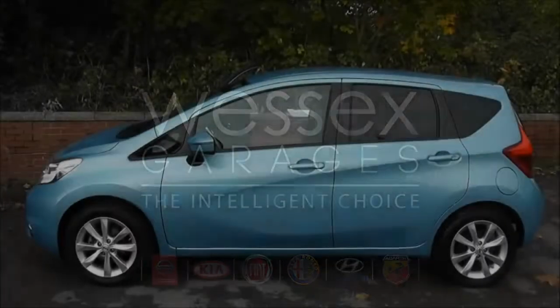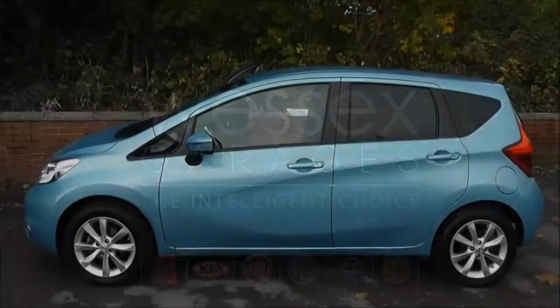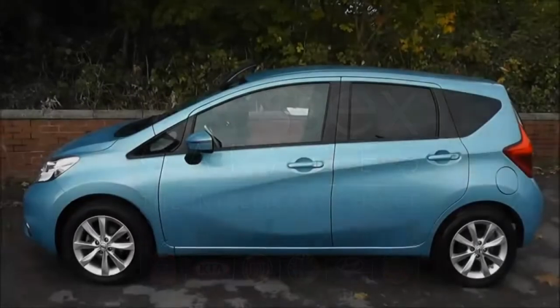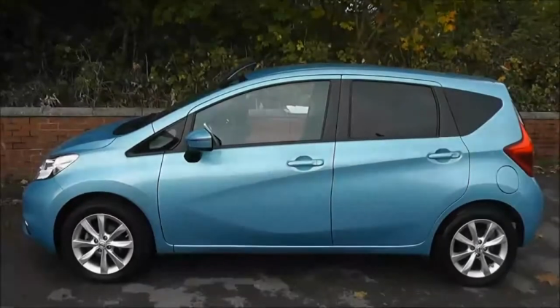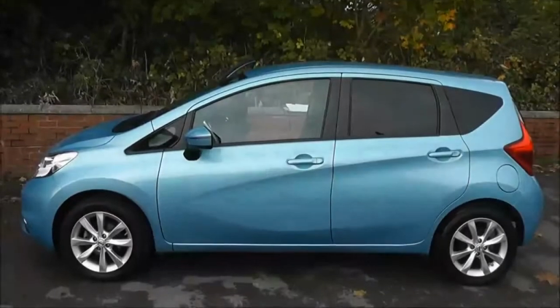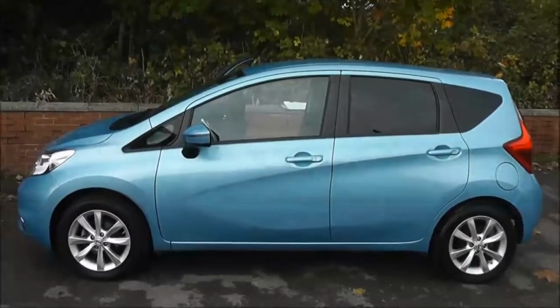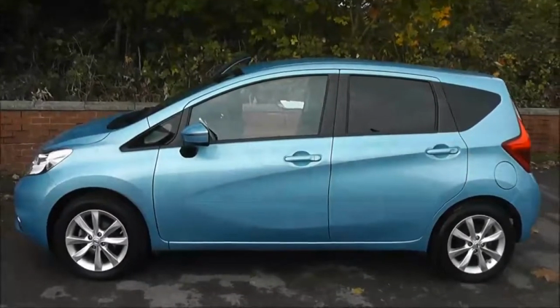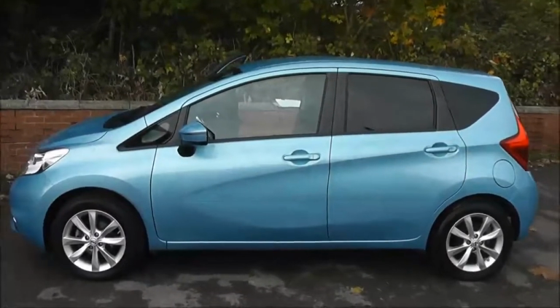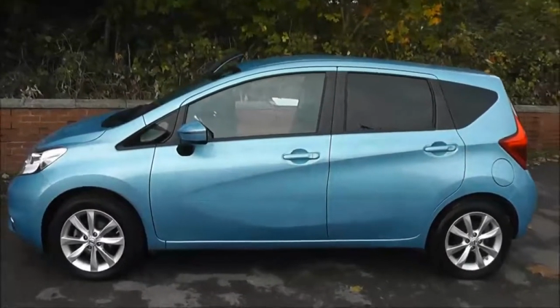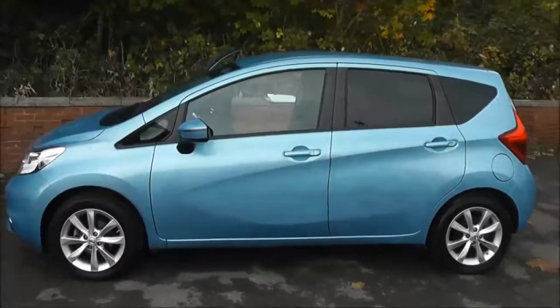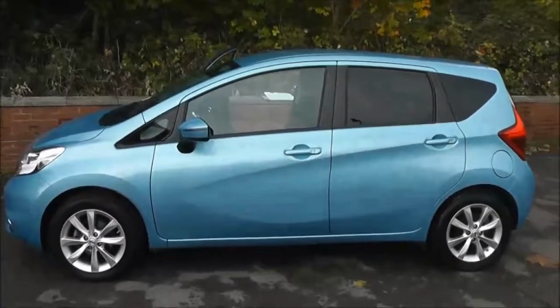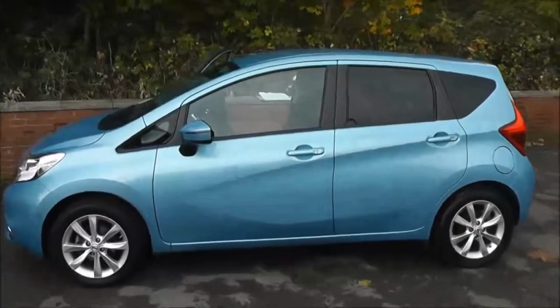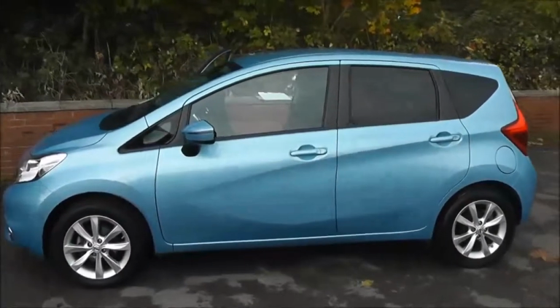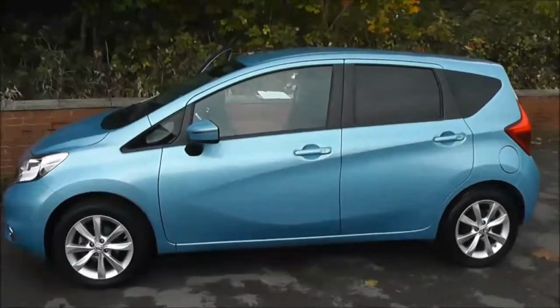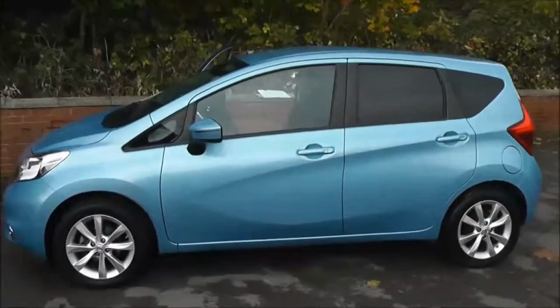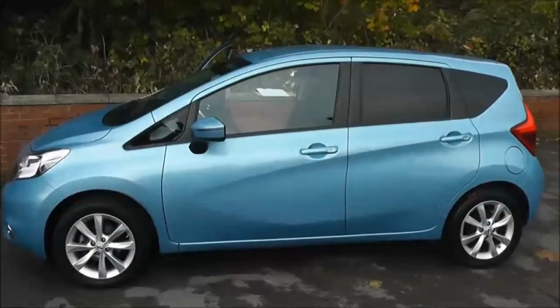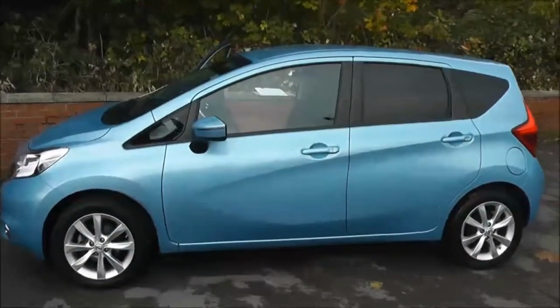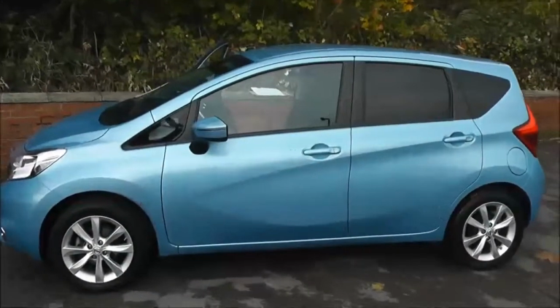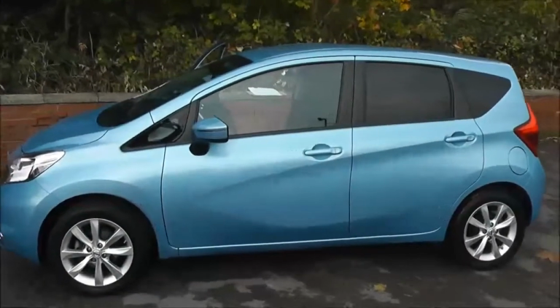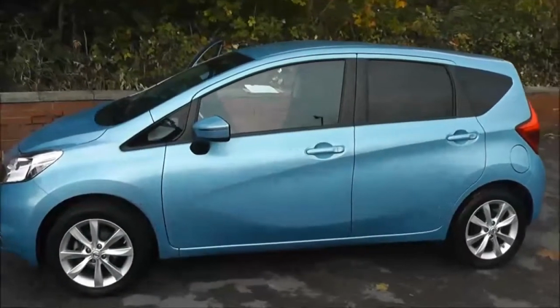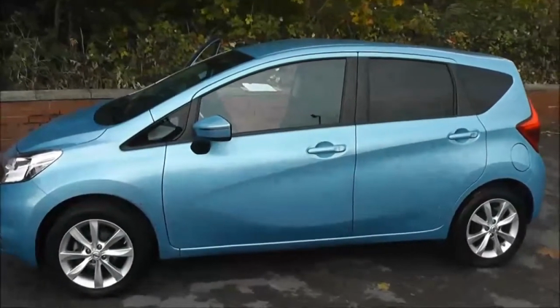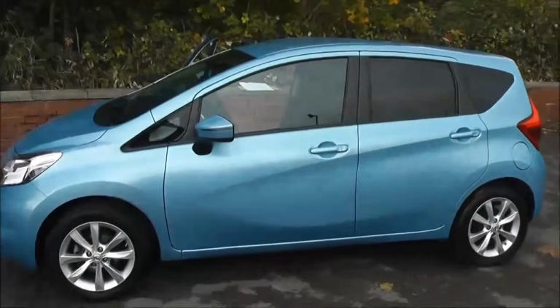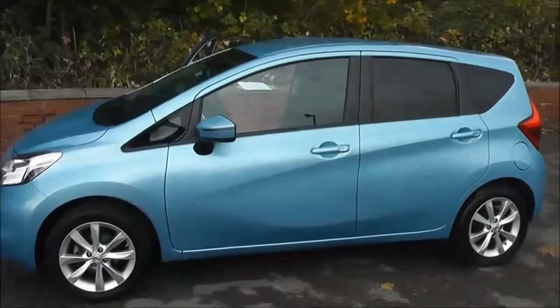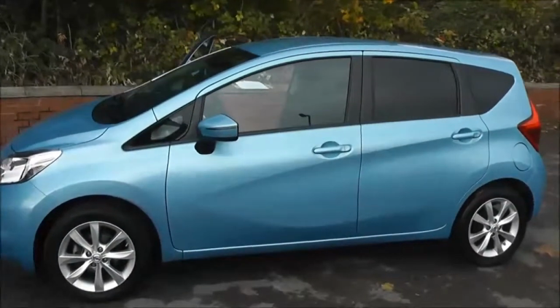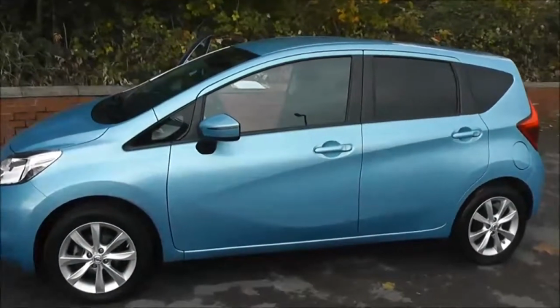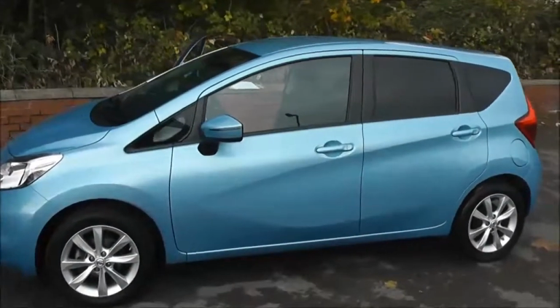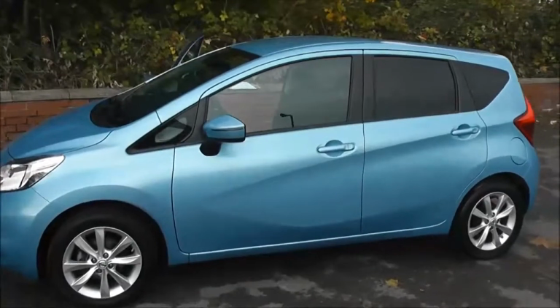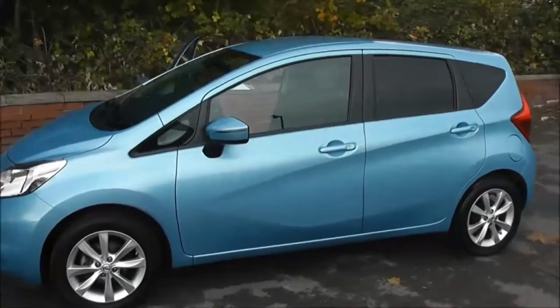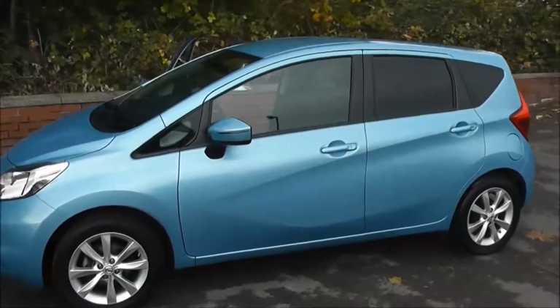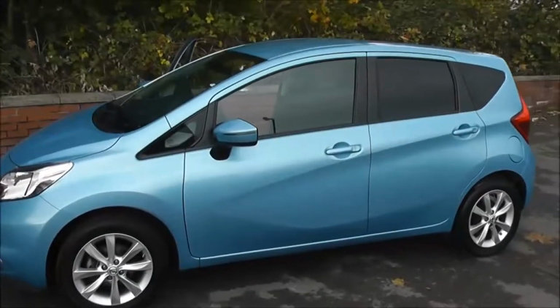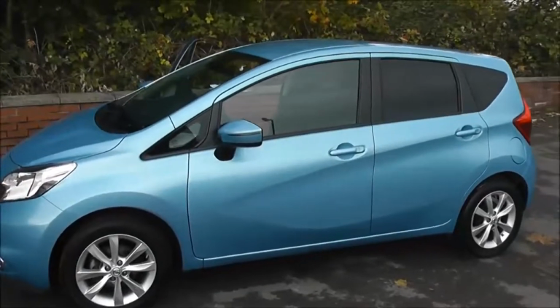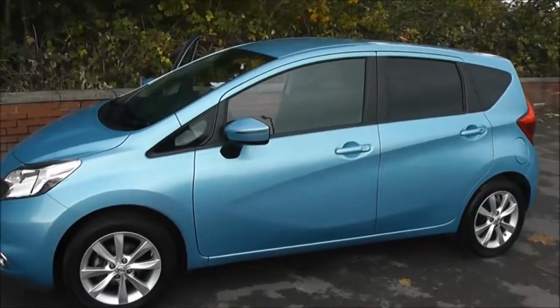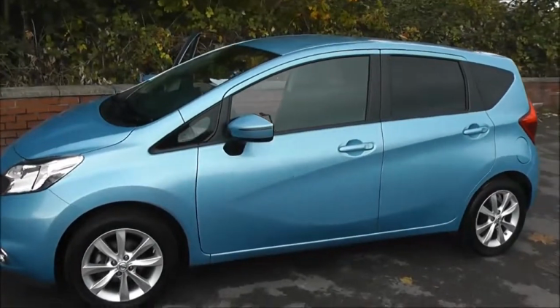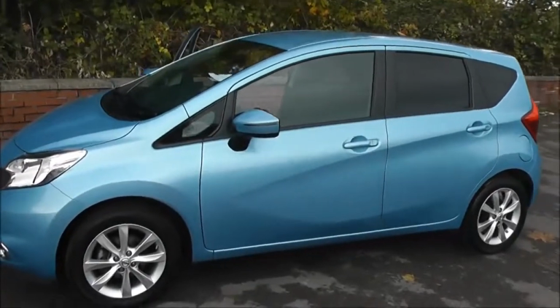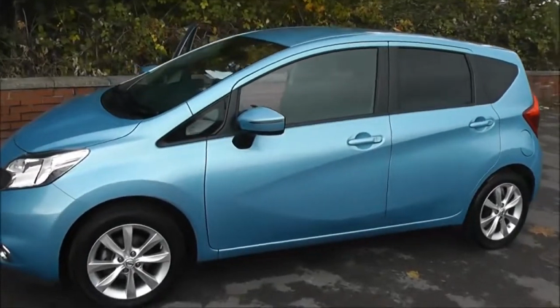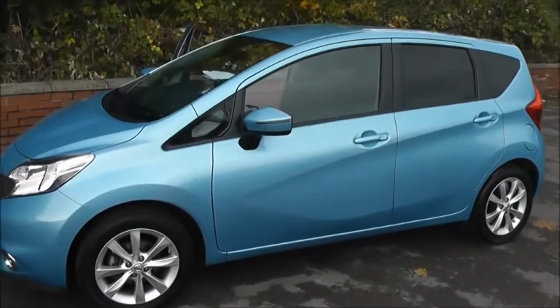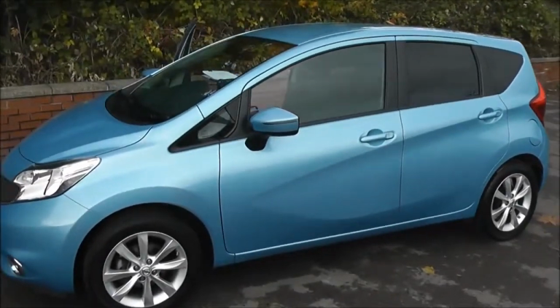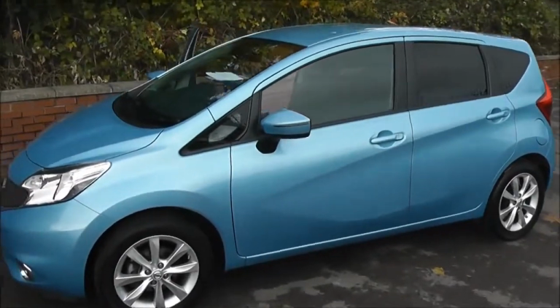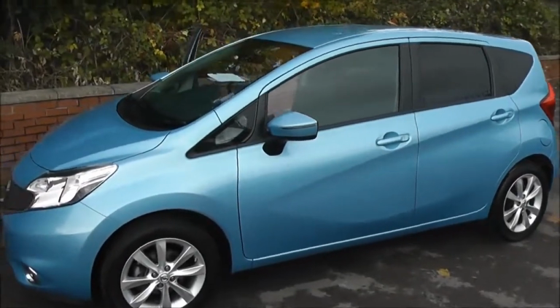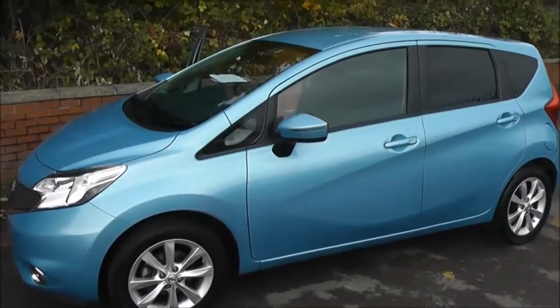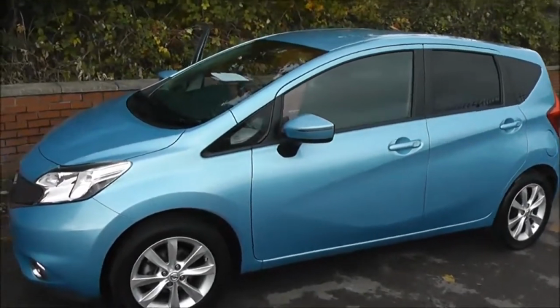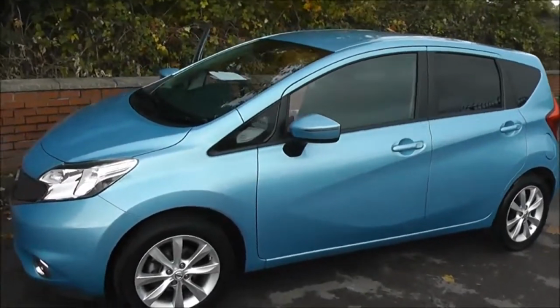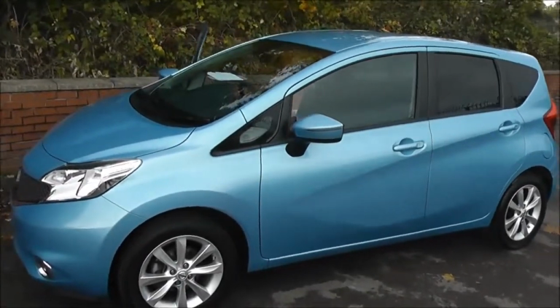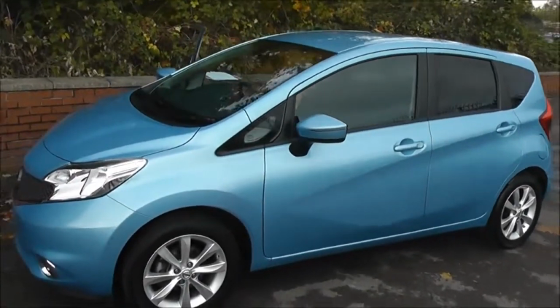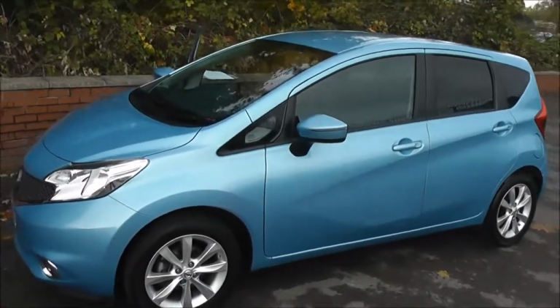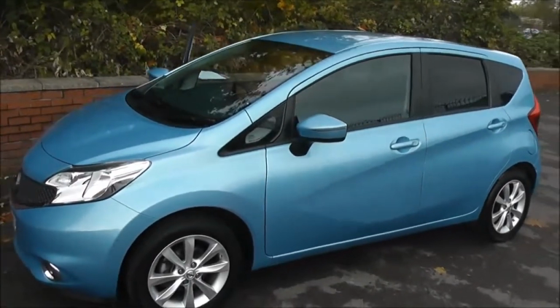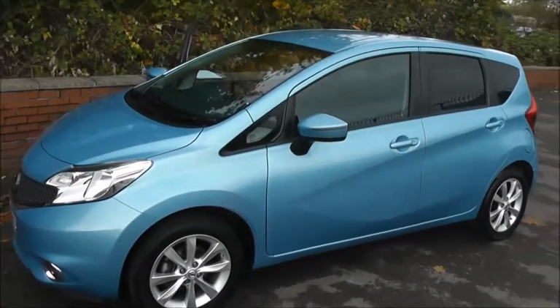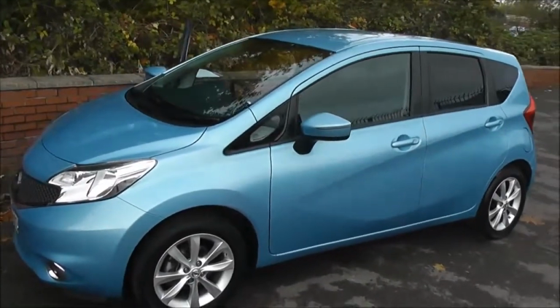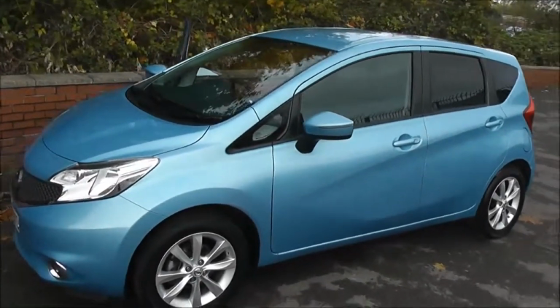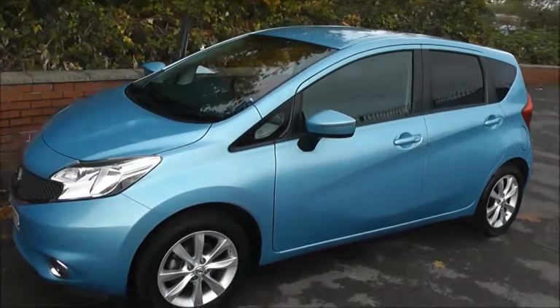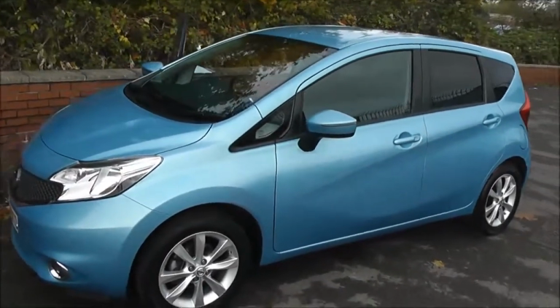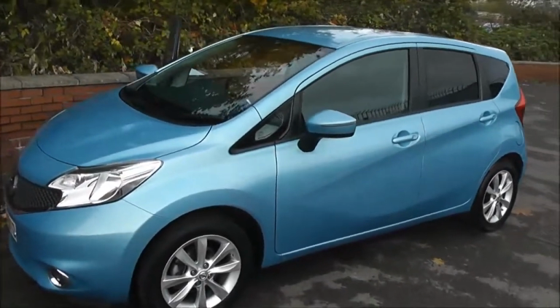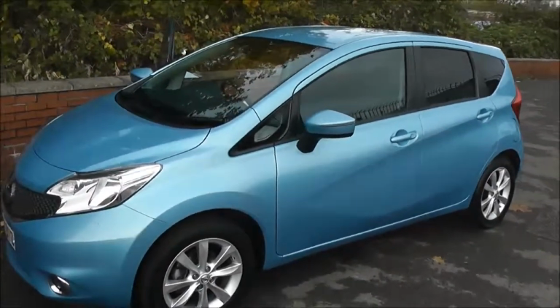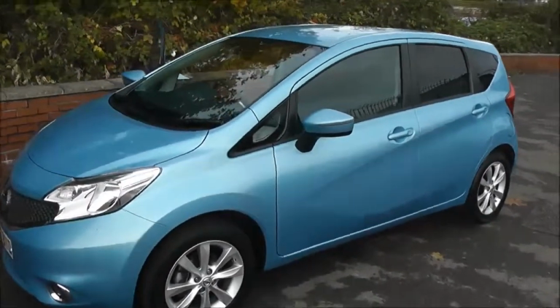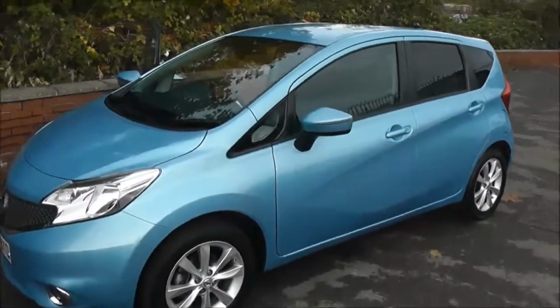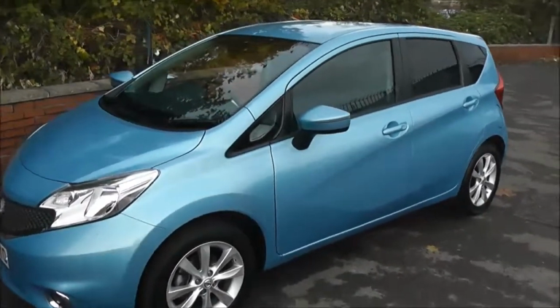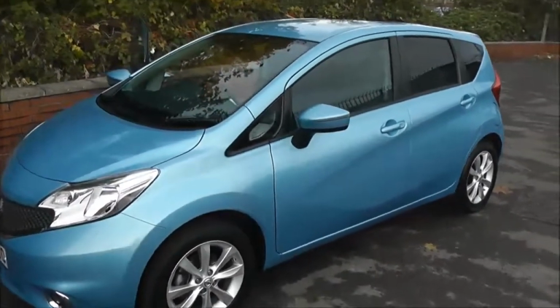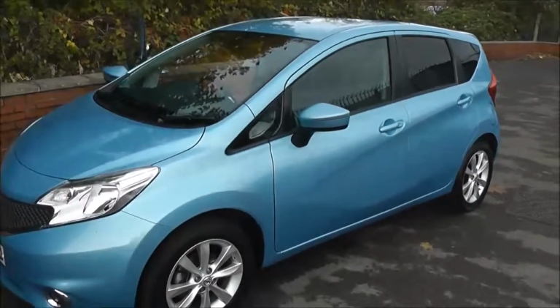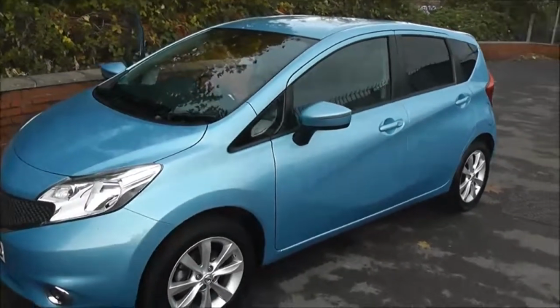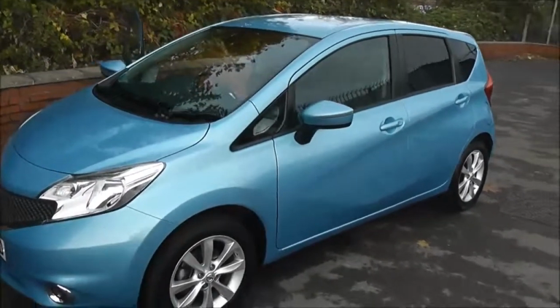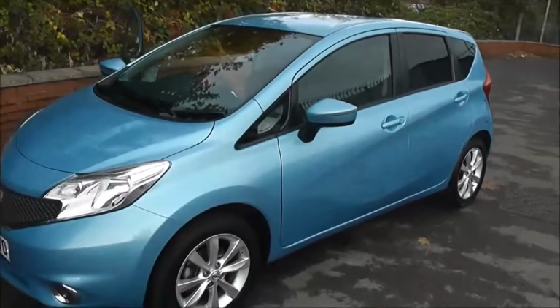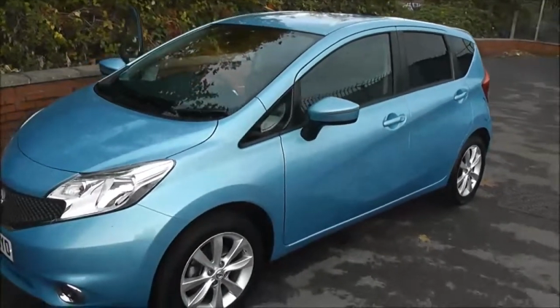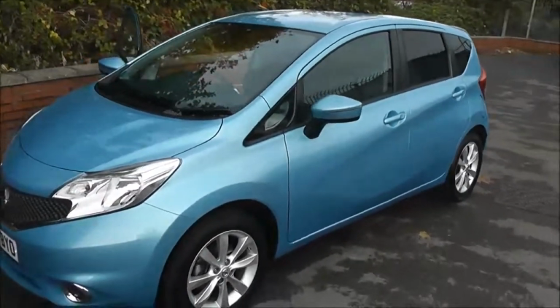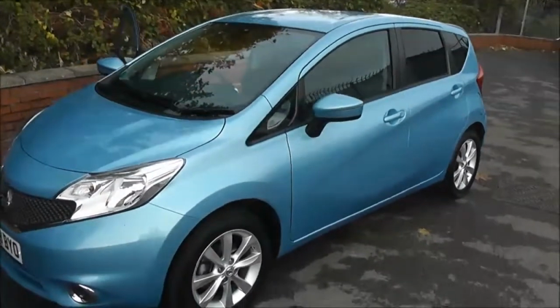Welcome to Wessex Garages on Pennywell Road in Bristol. Here we have the Nissan Note Acenta Premium.